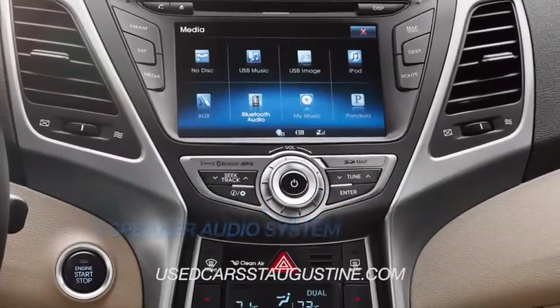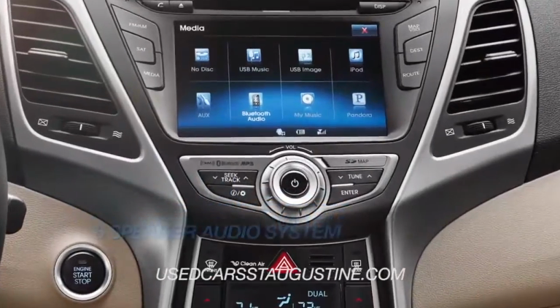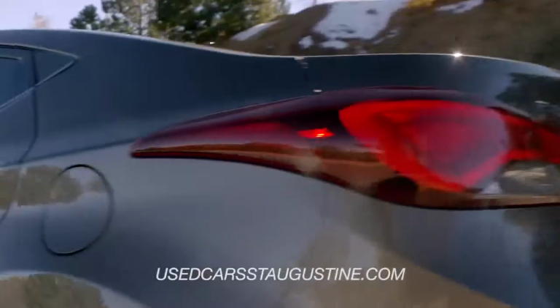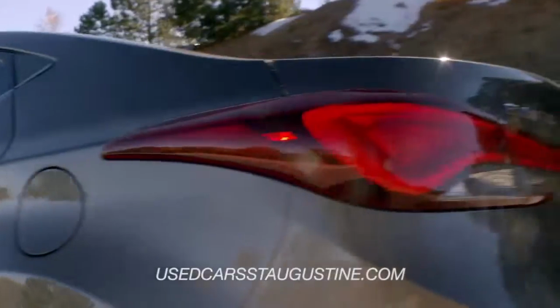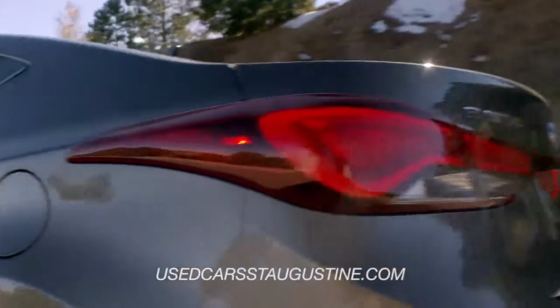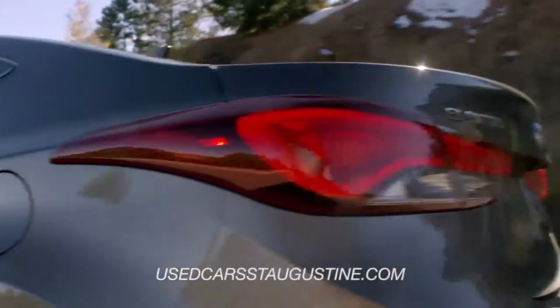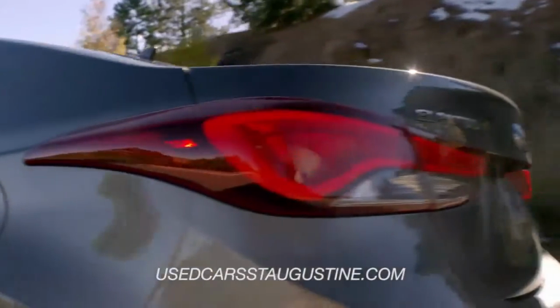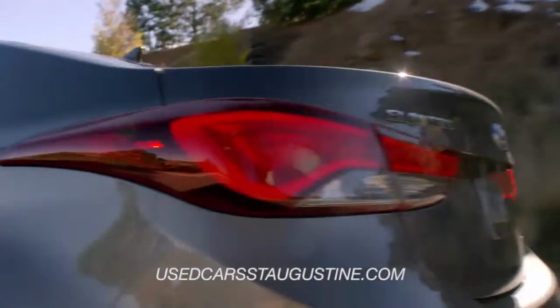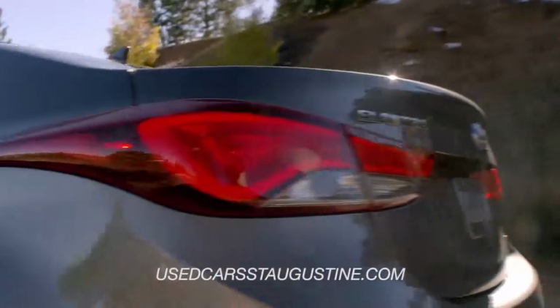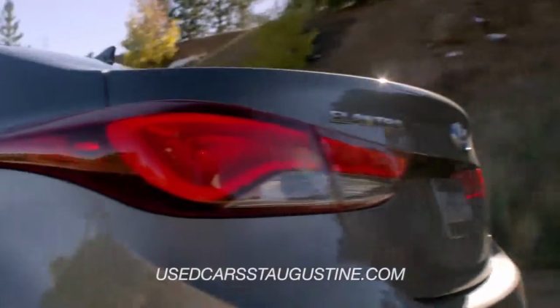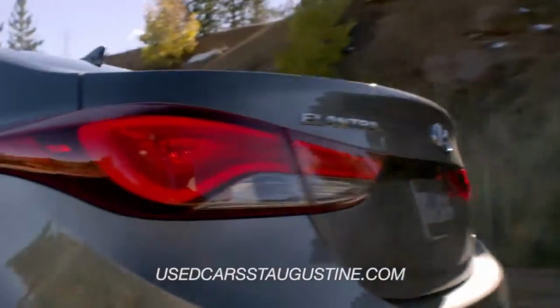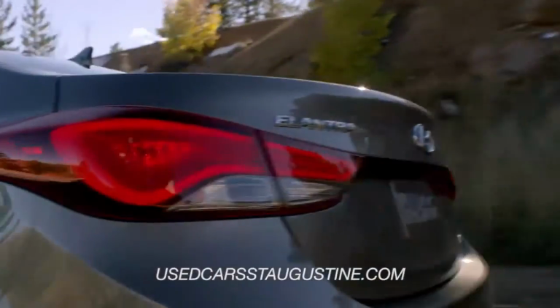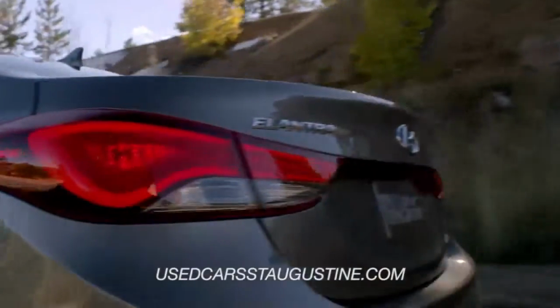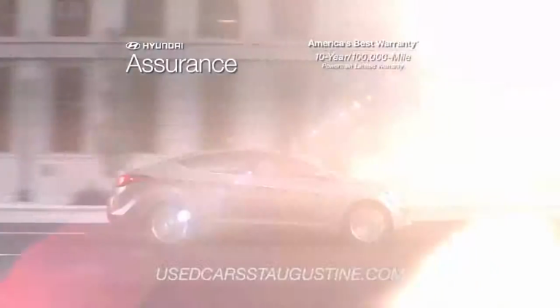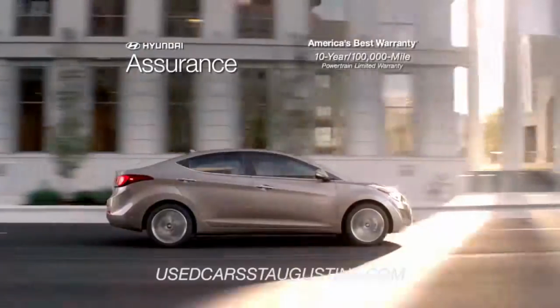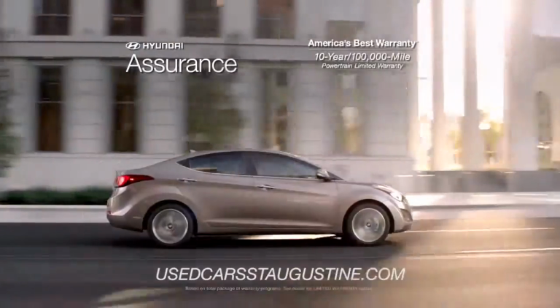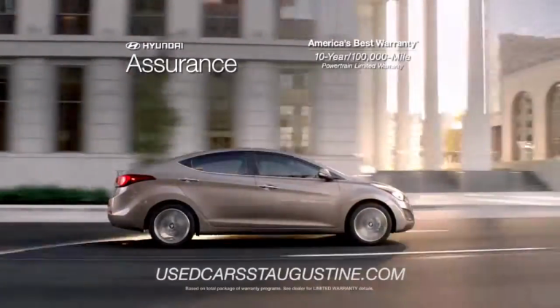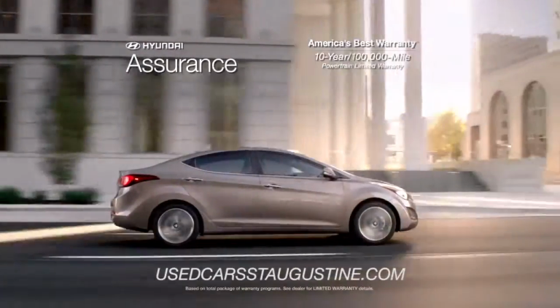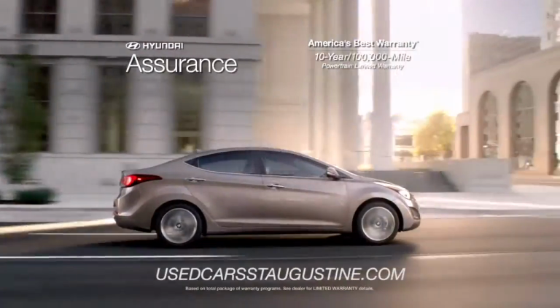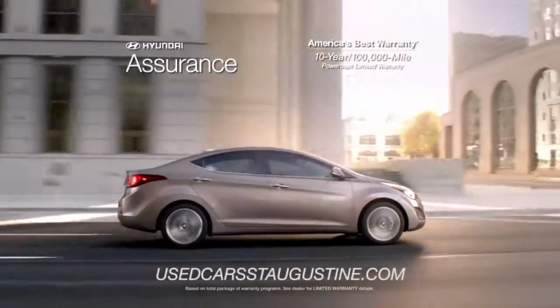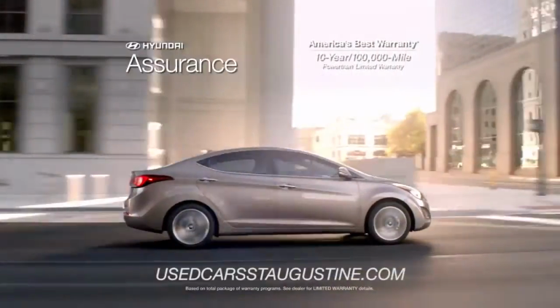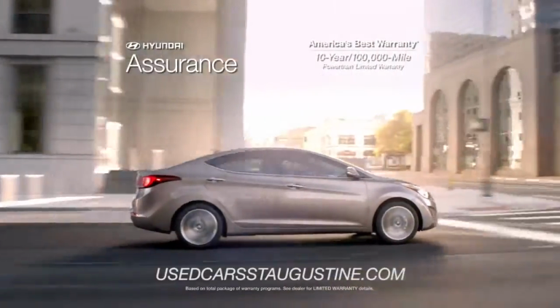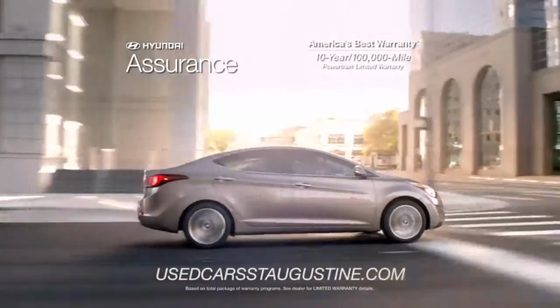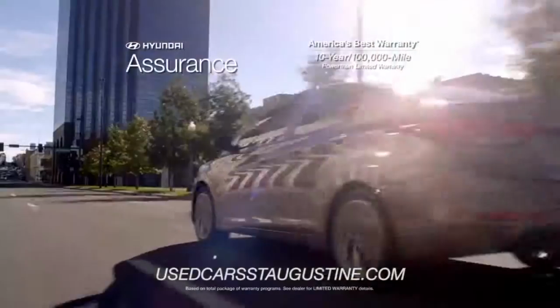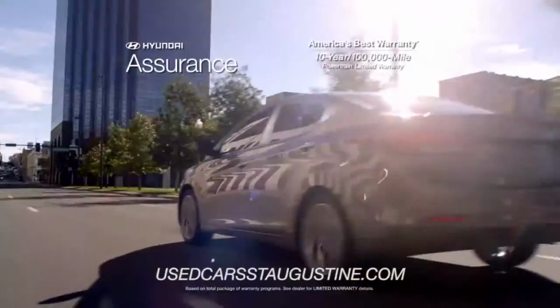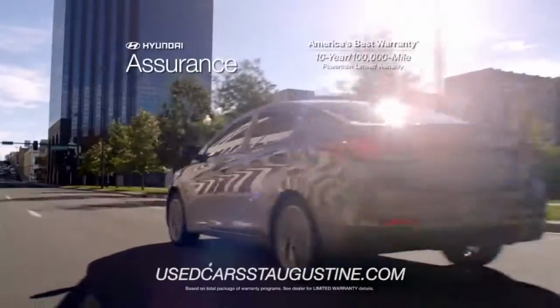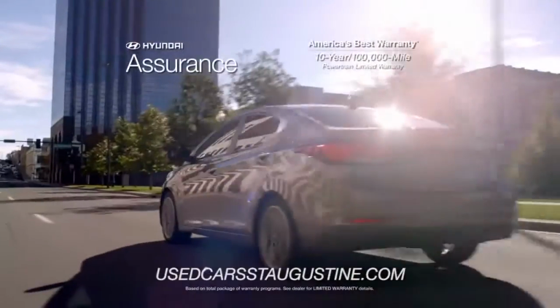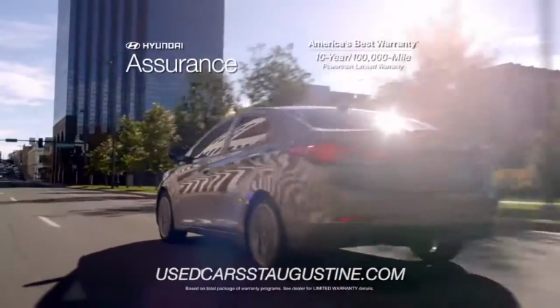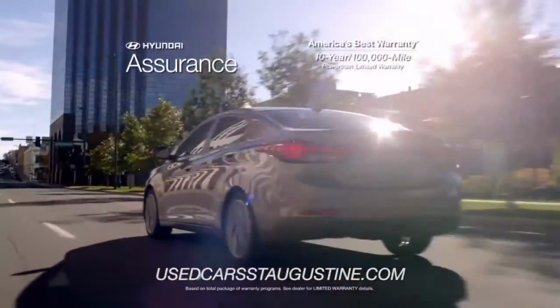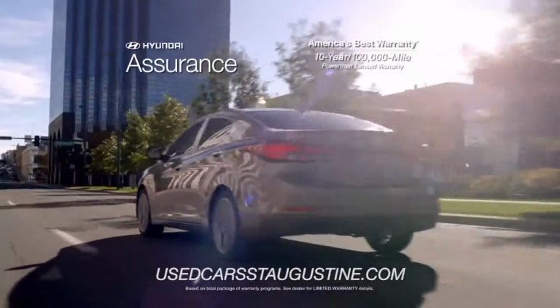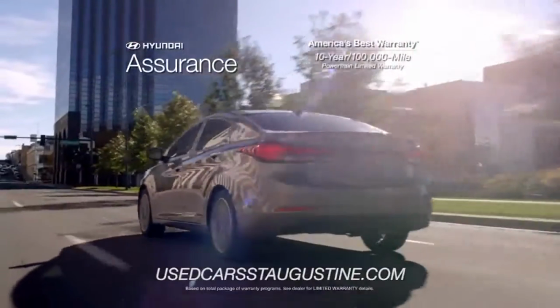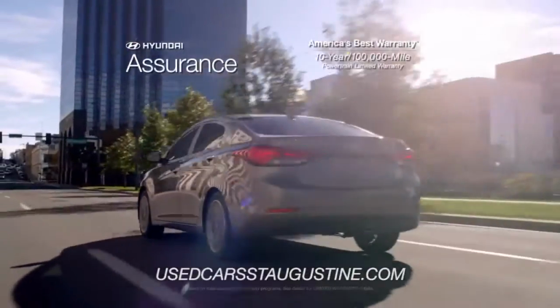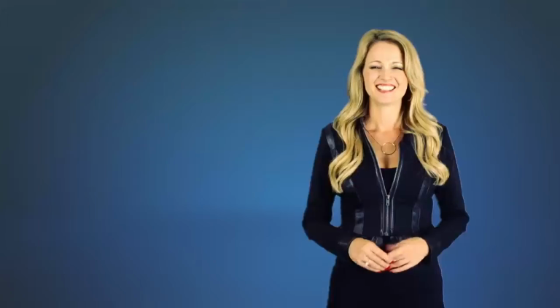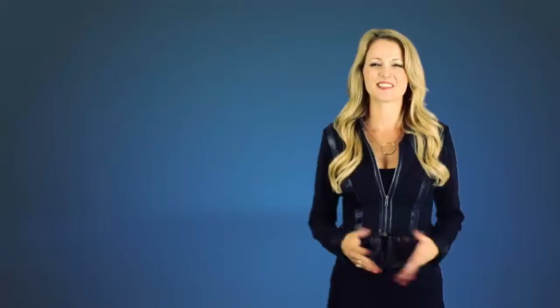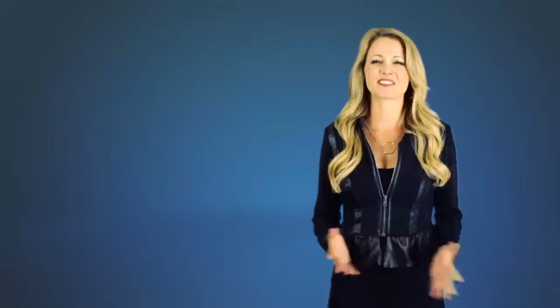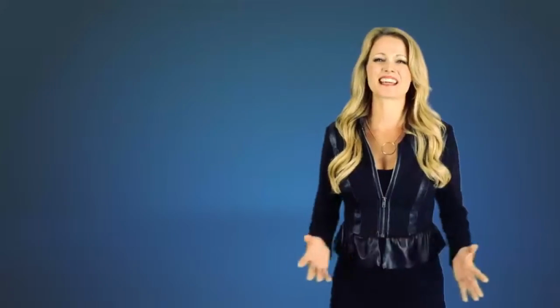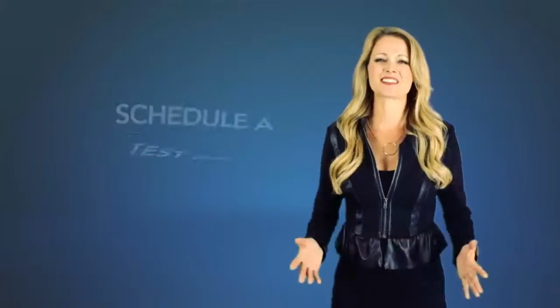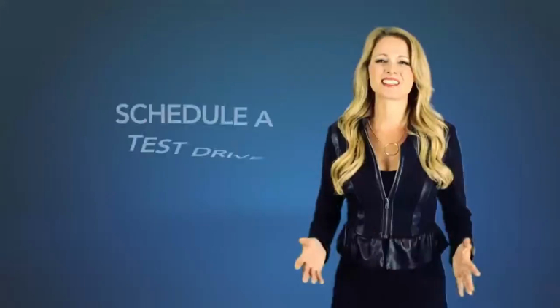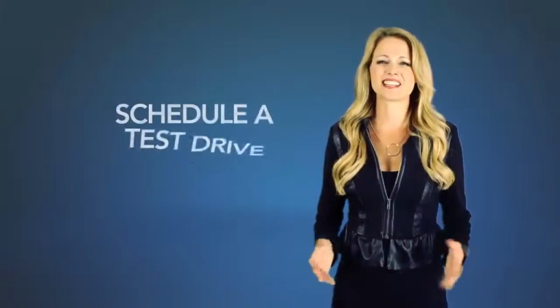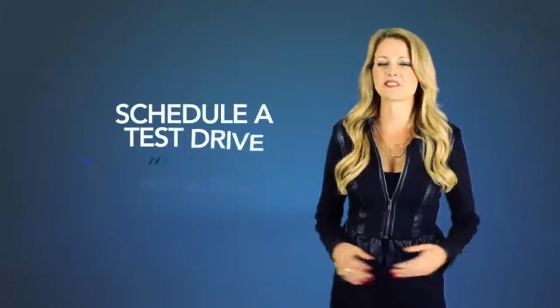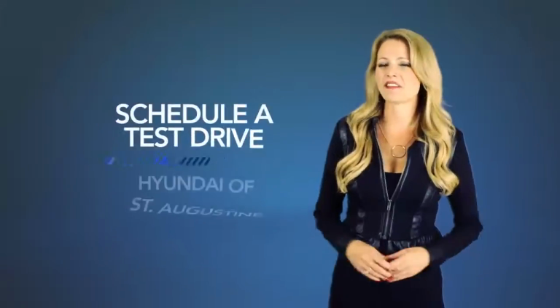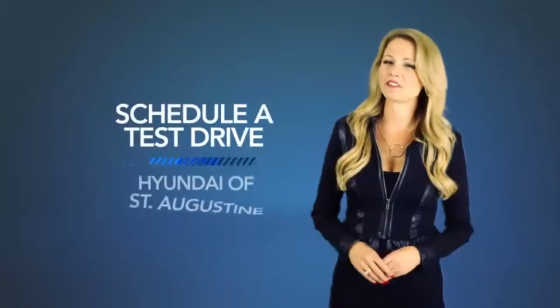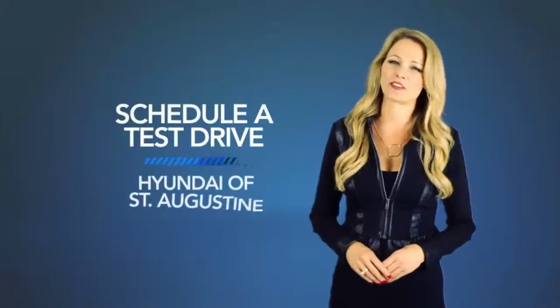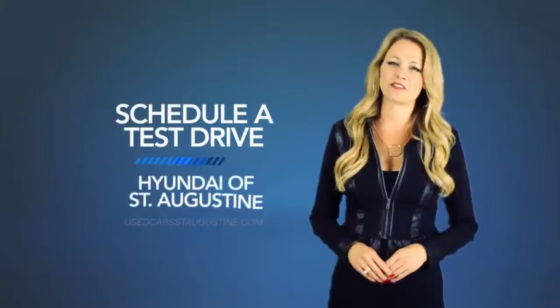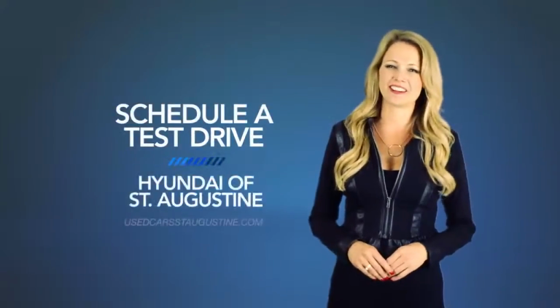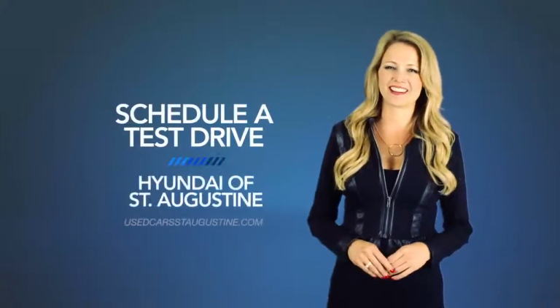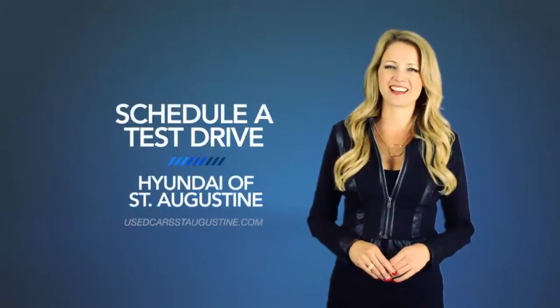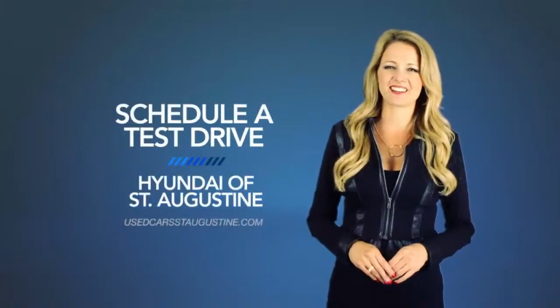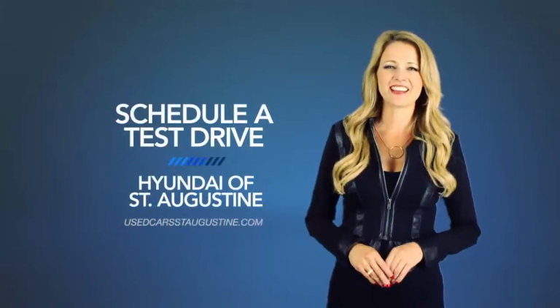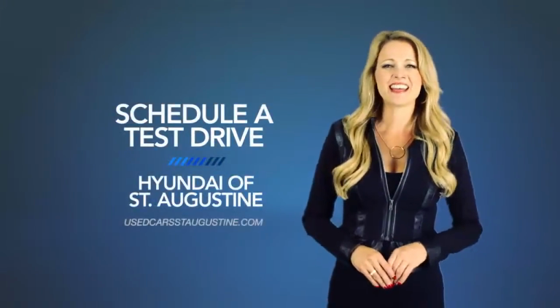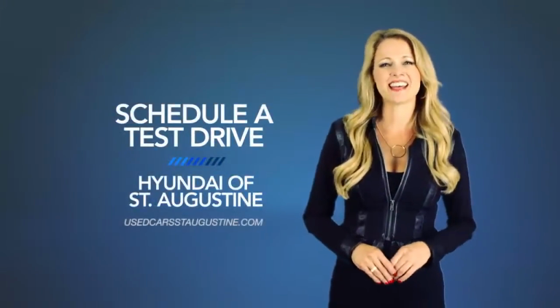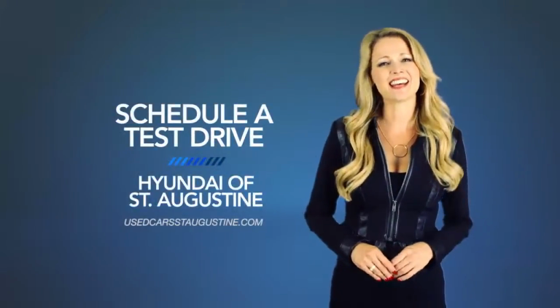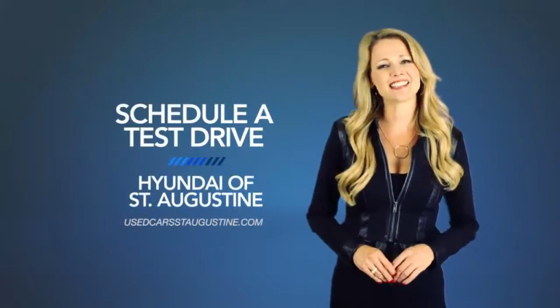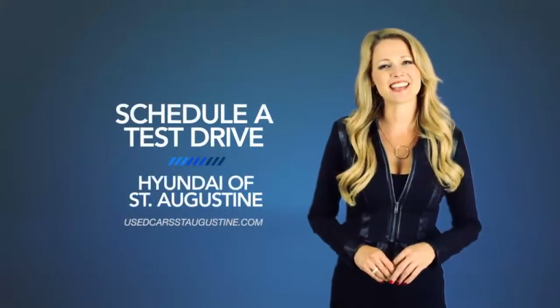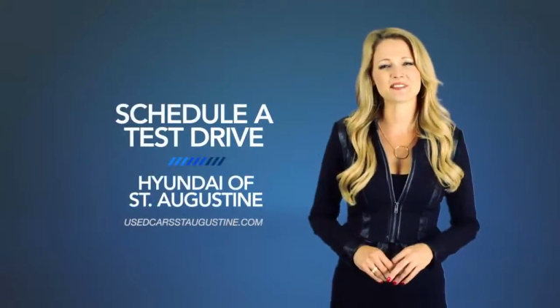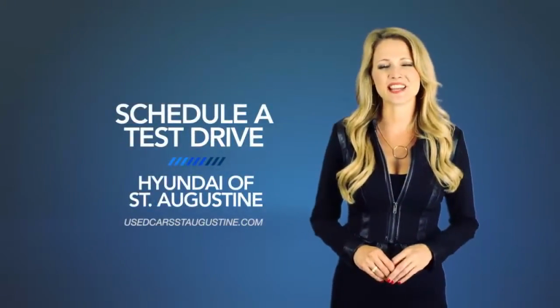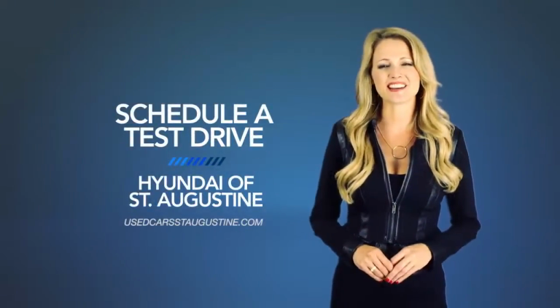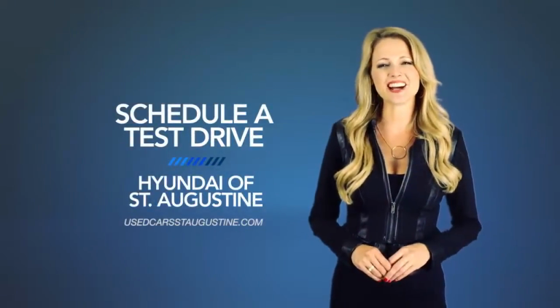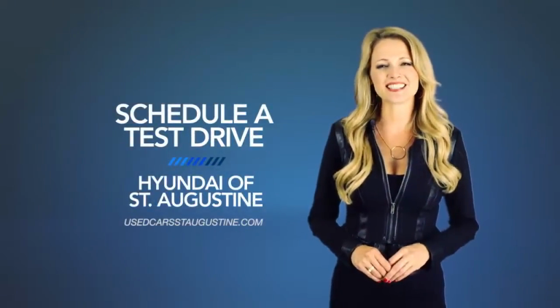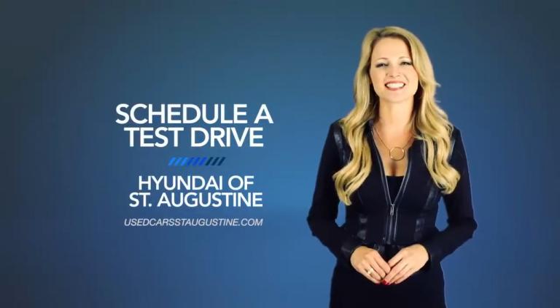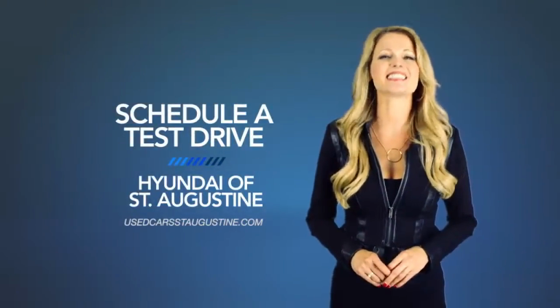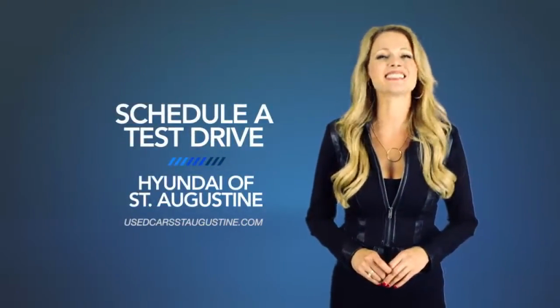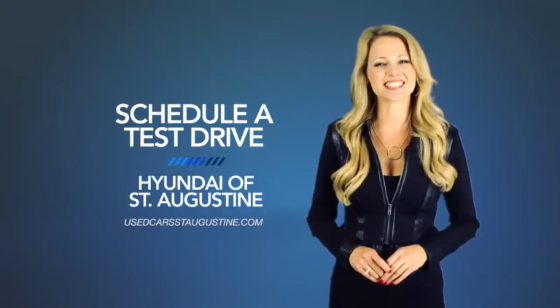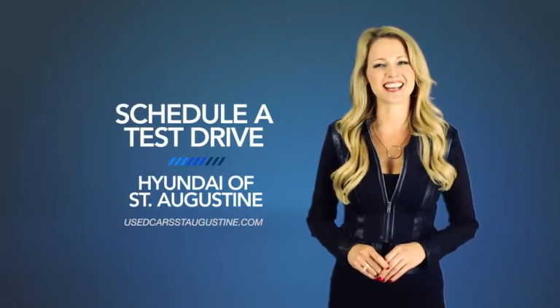So what are you waiting for? Get more right now! Schedule a test drive of your very own at Hyundai of St. Augustine today.